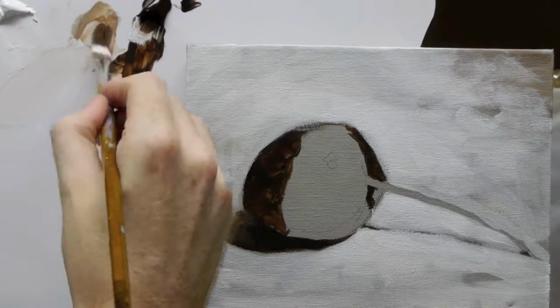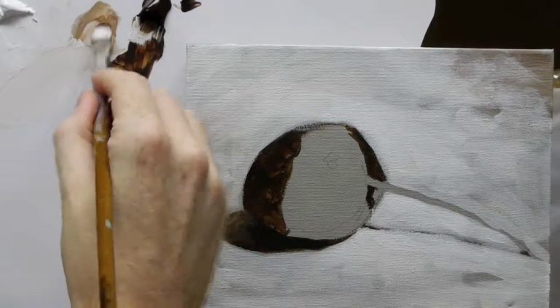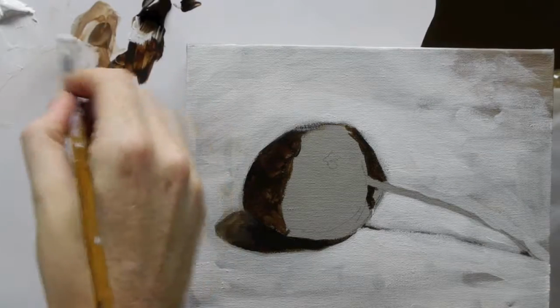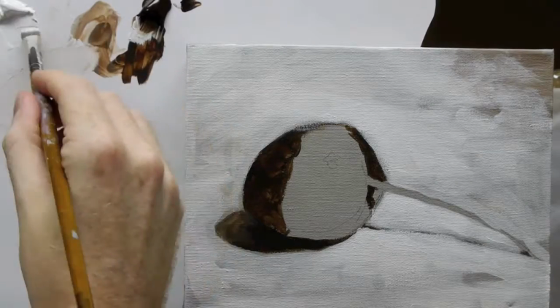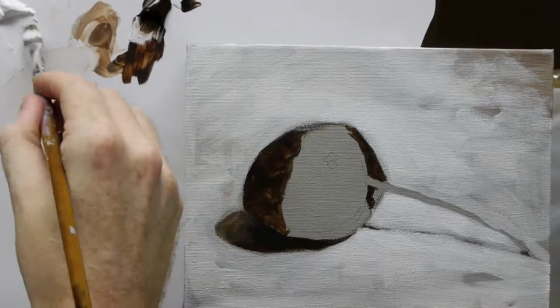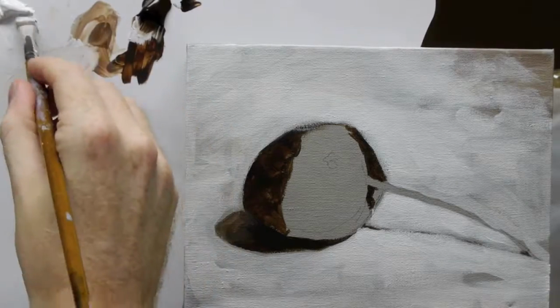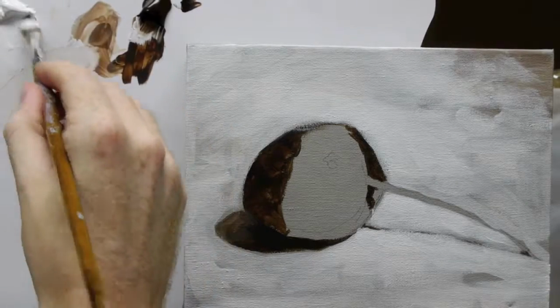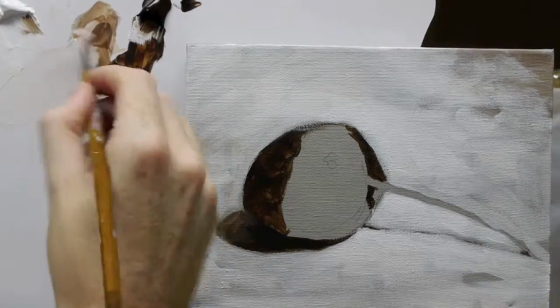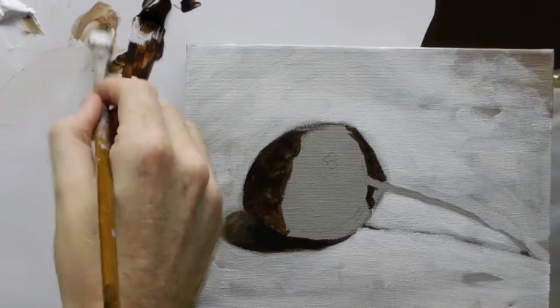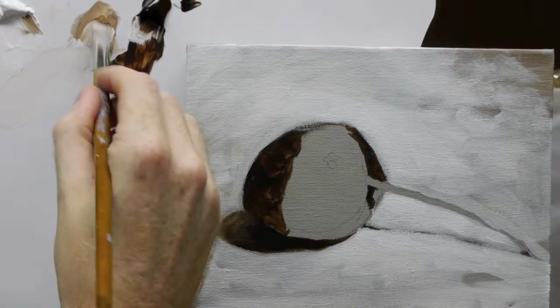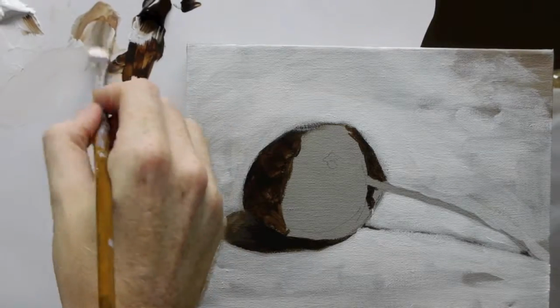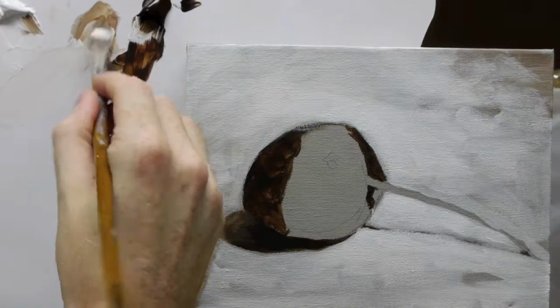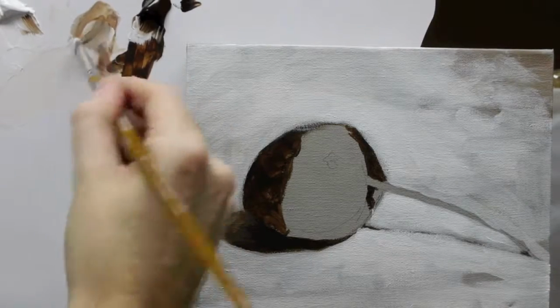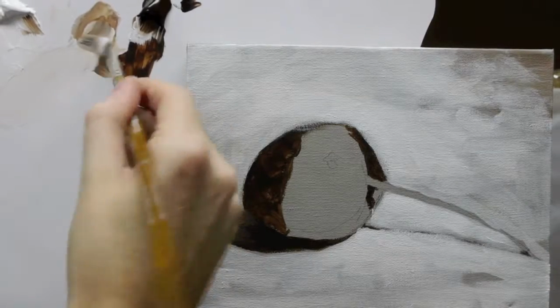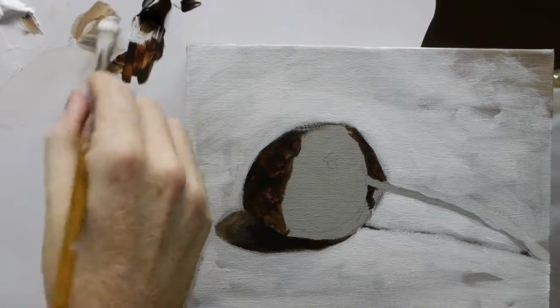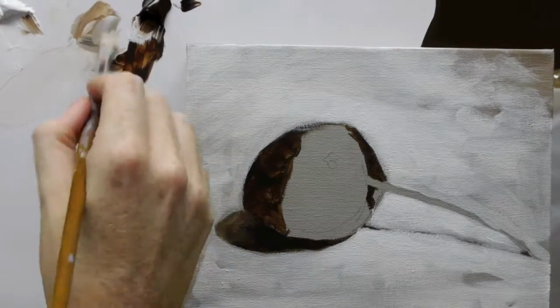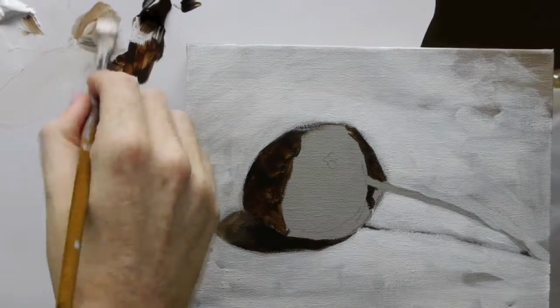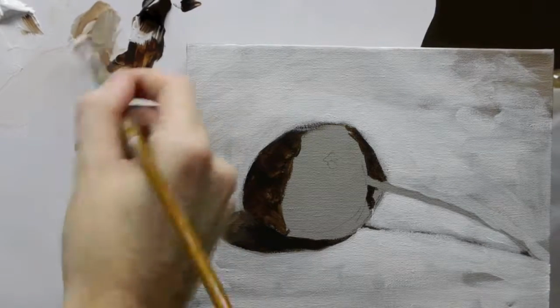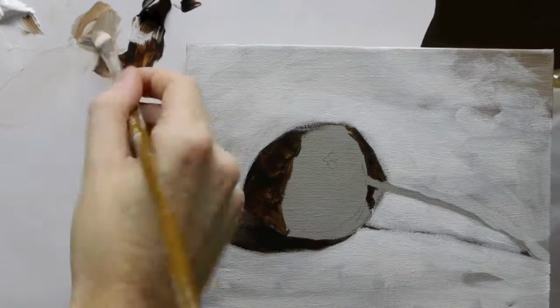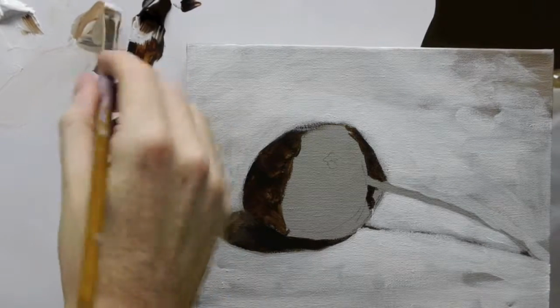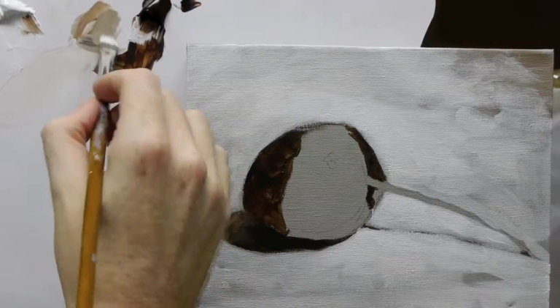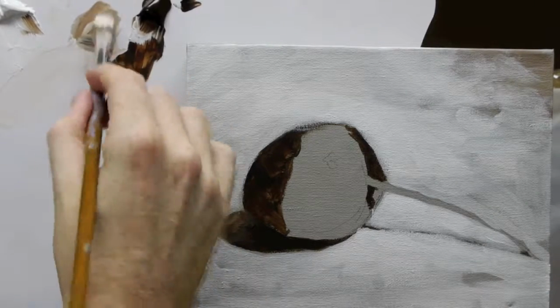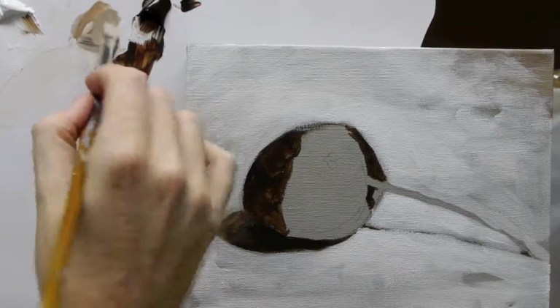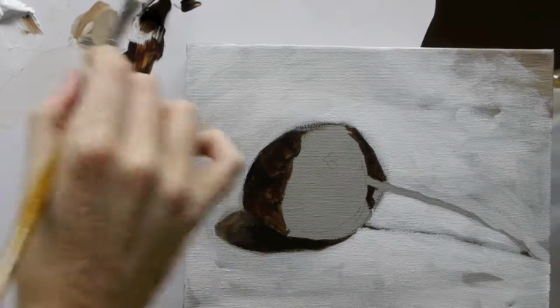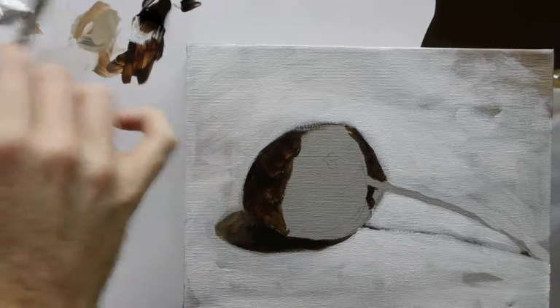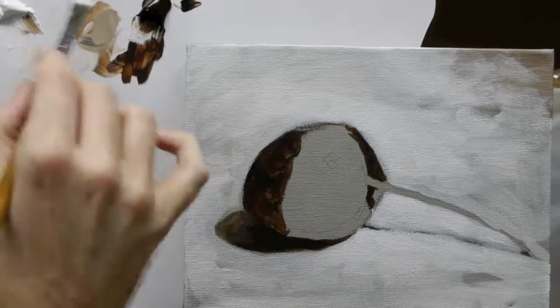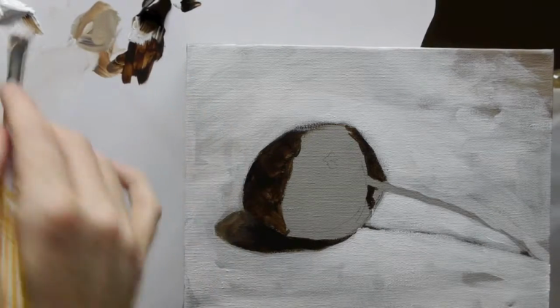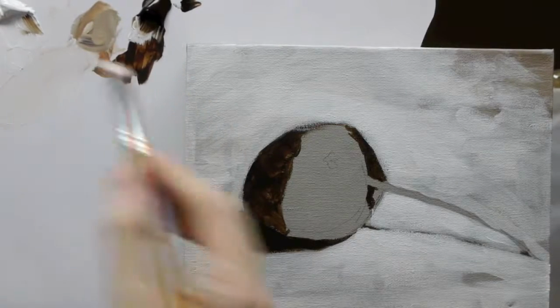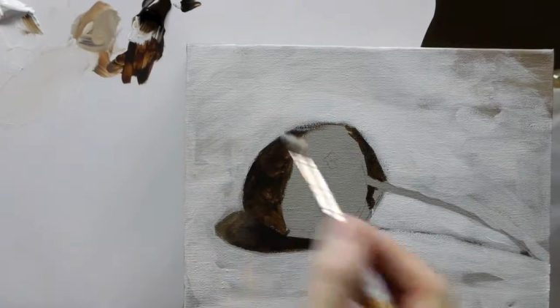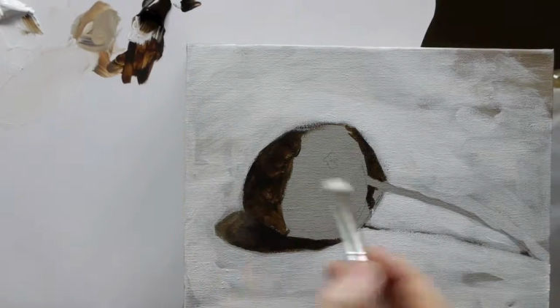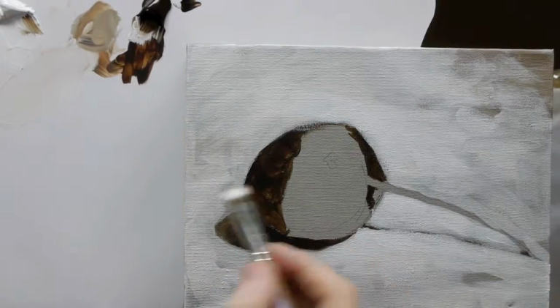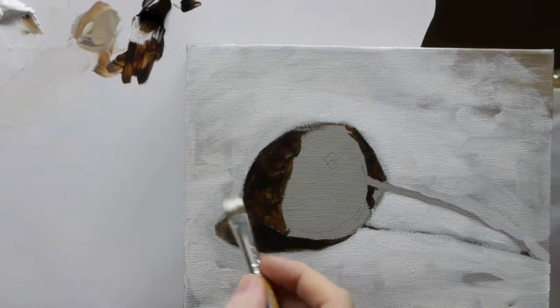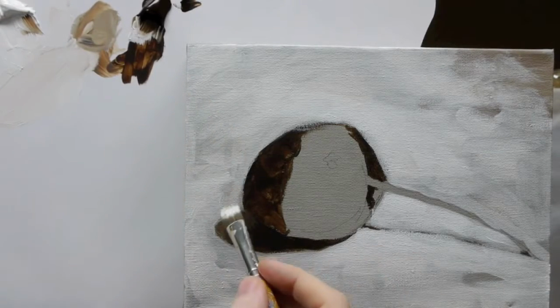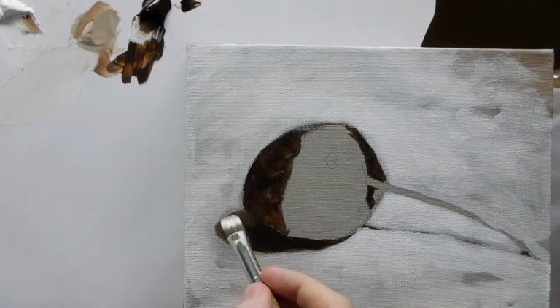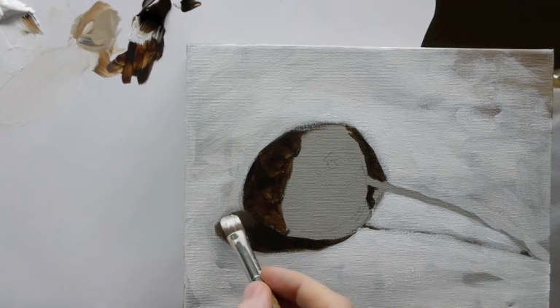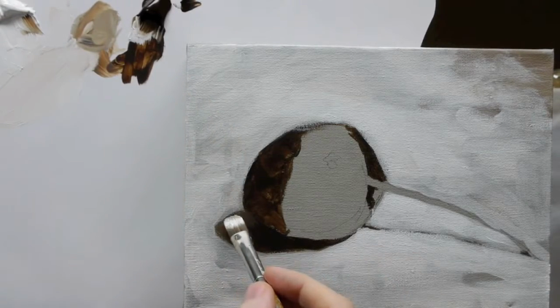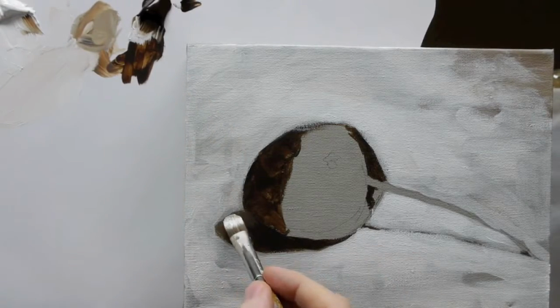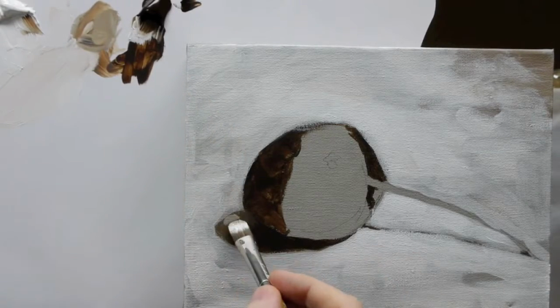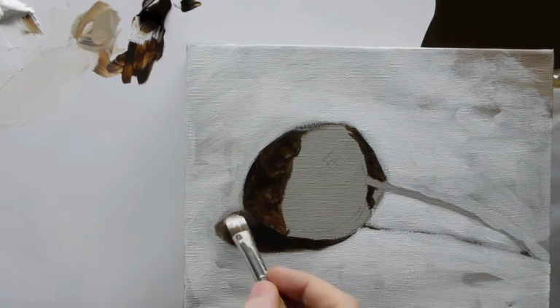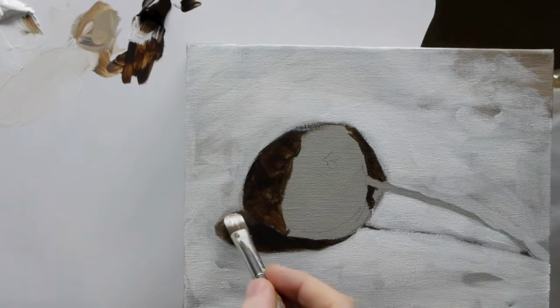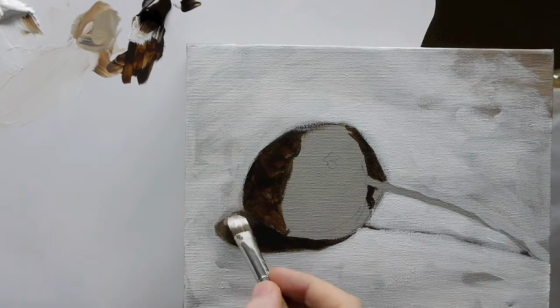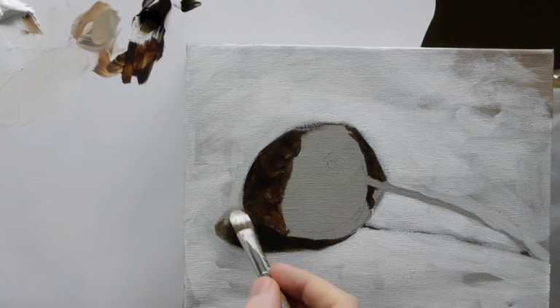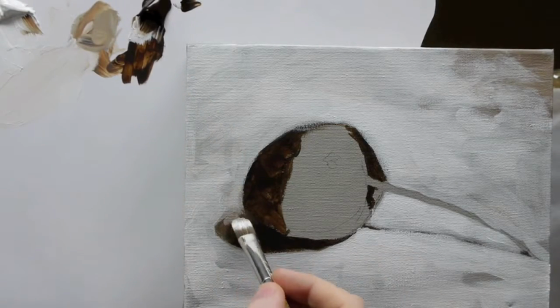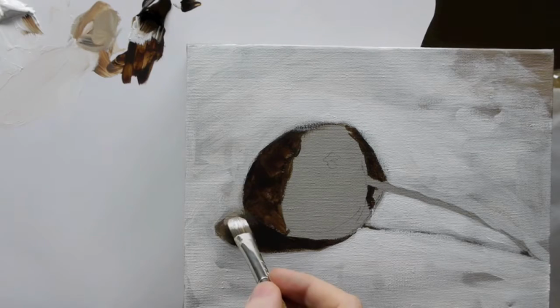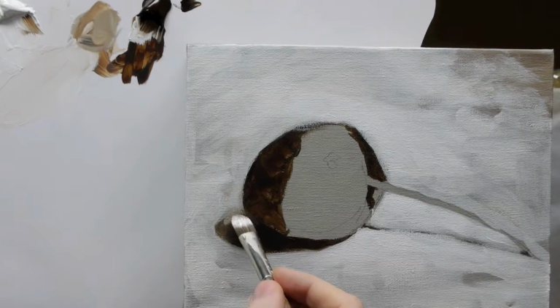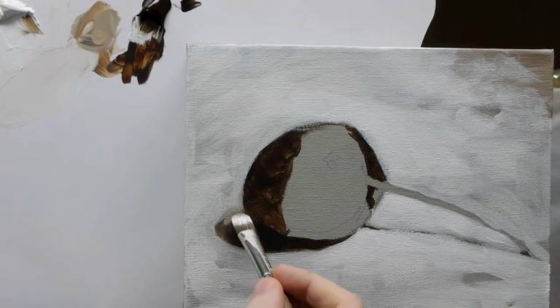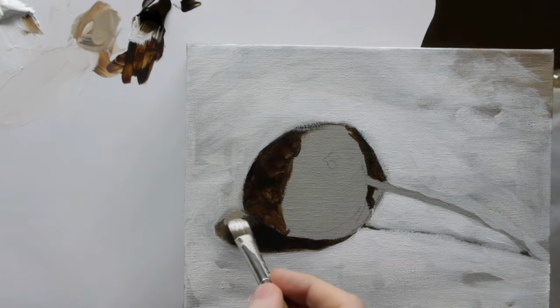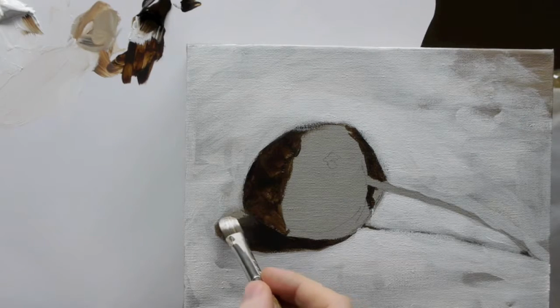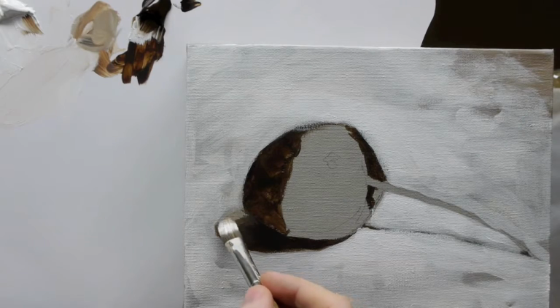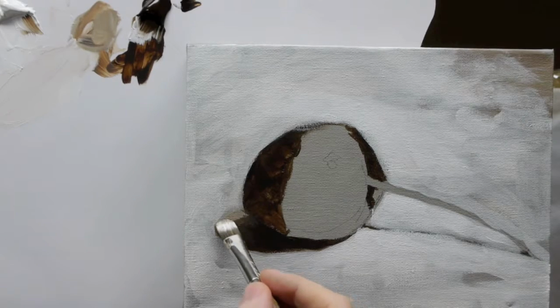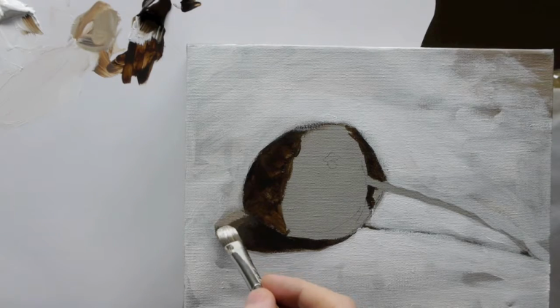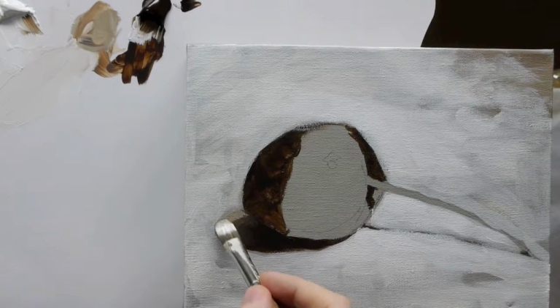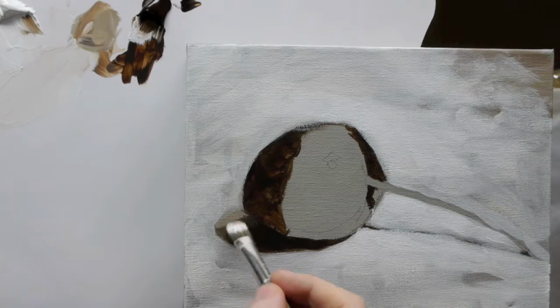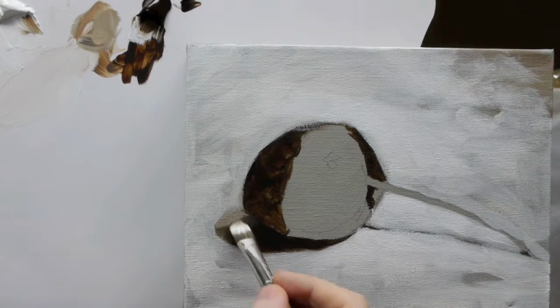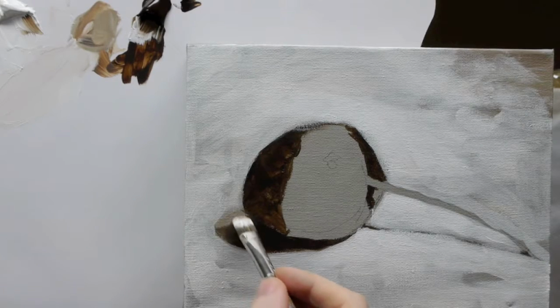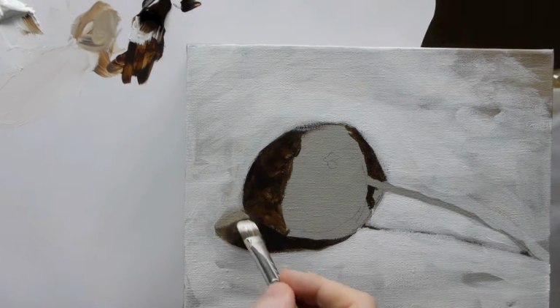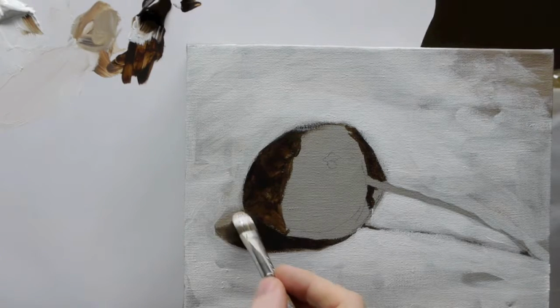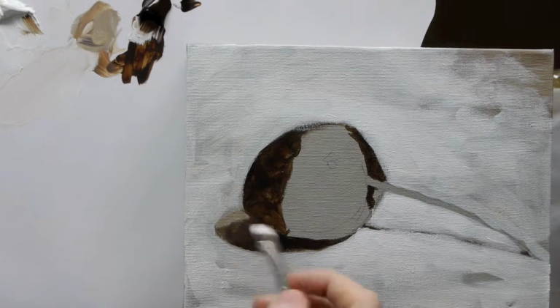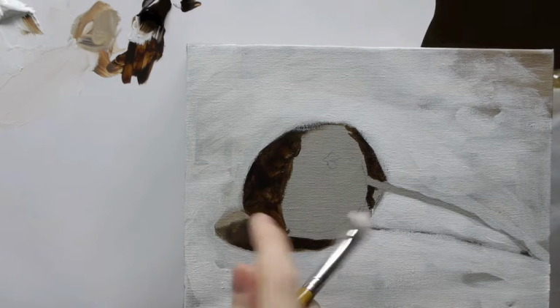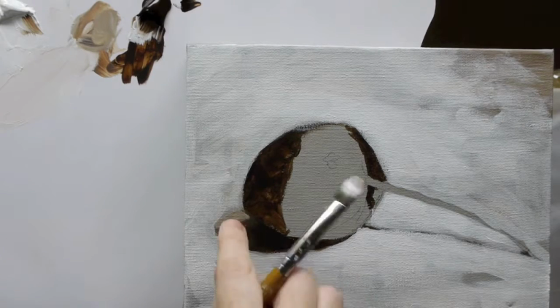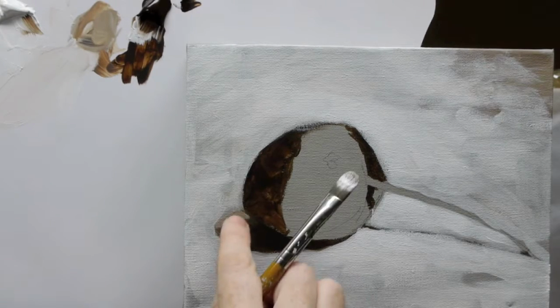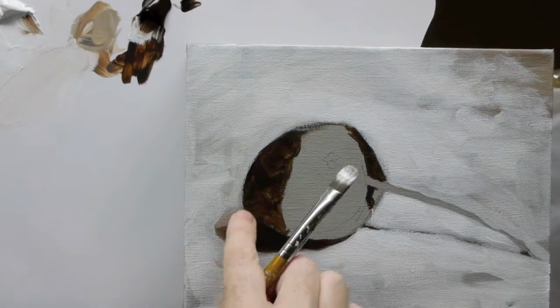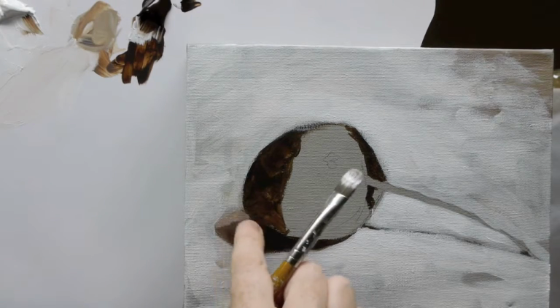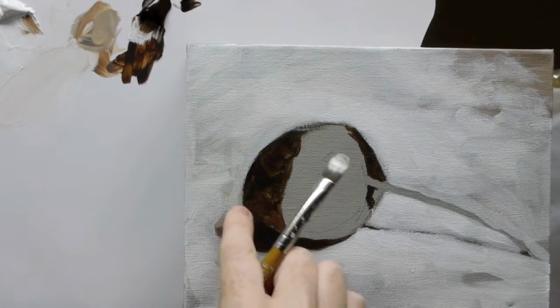So that's pretty much it for this first stage, just with these two colours. I might add a bit of that just to soften that off.